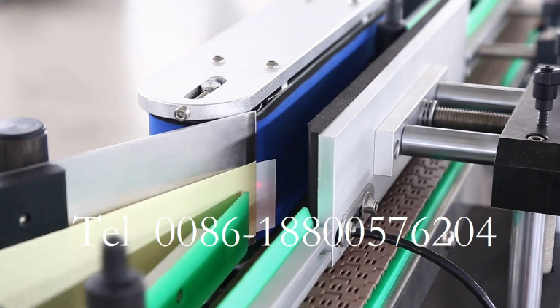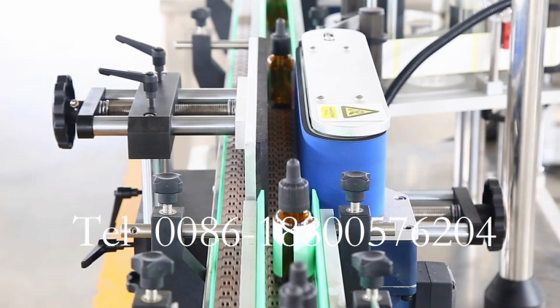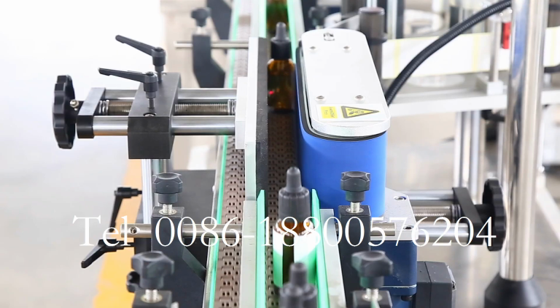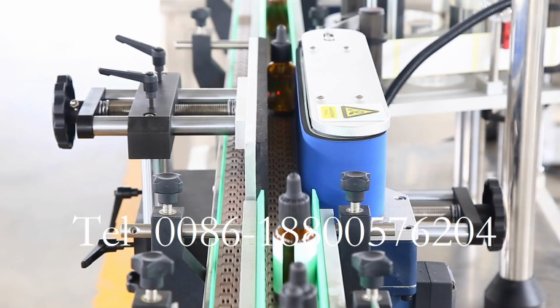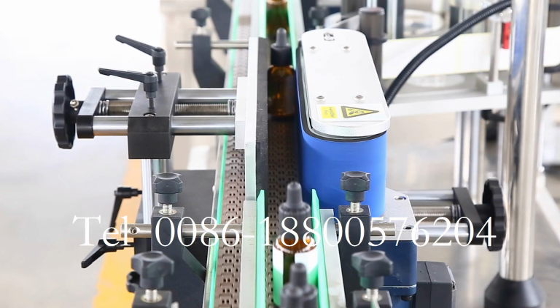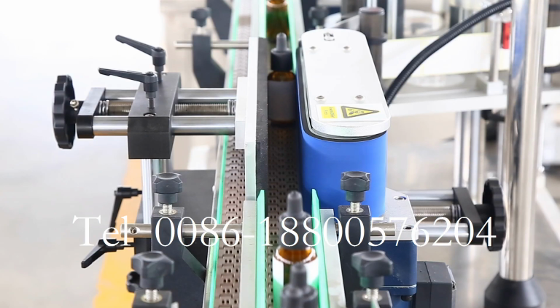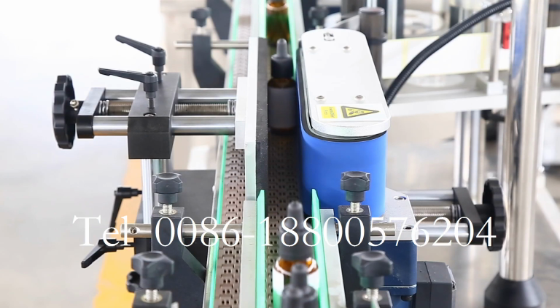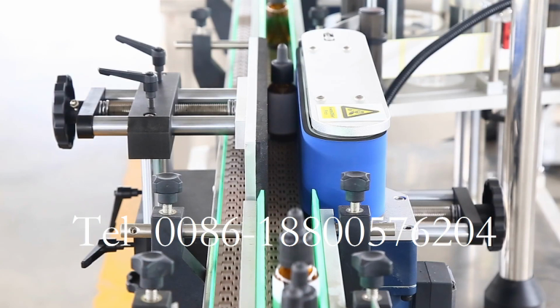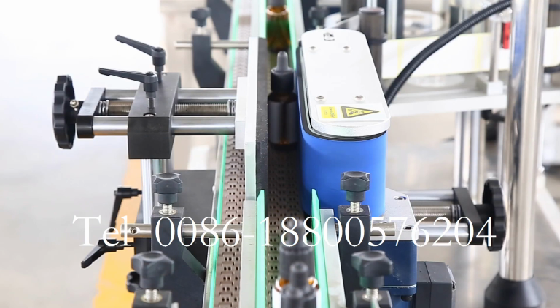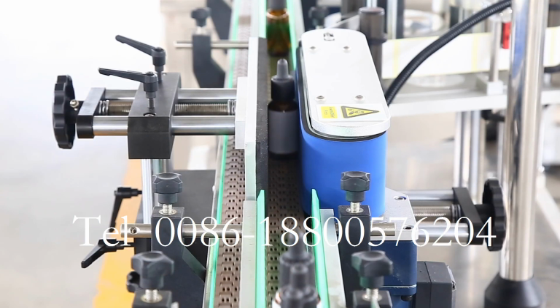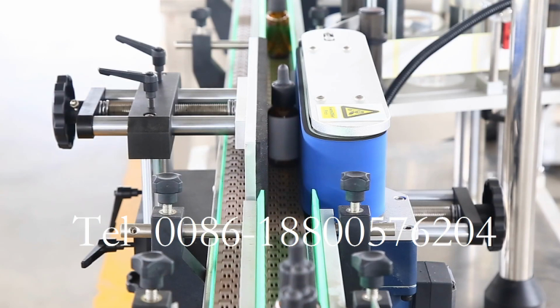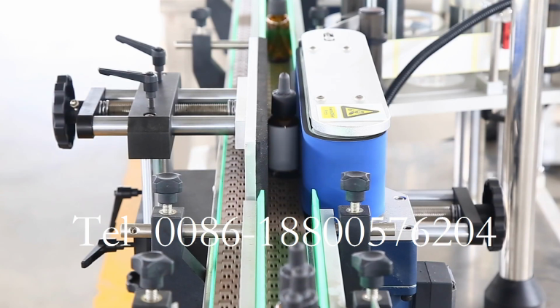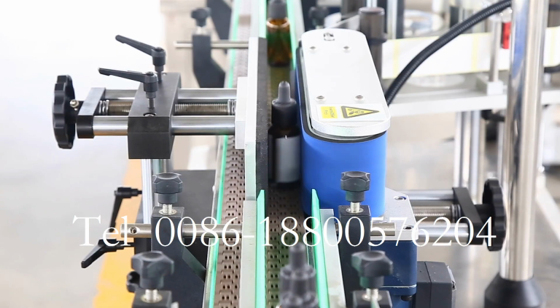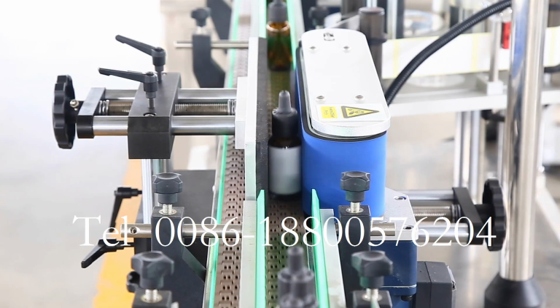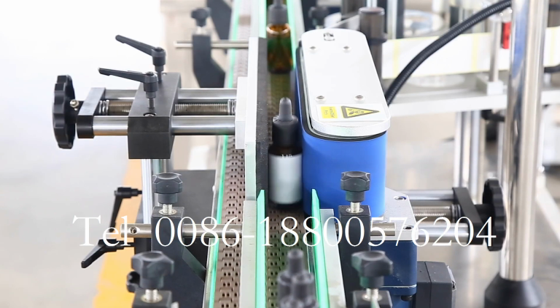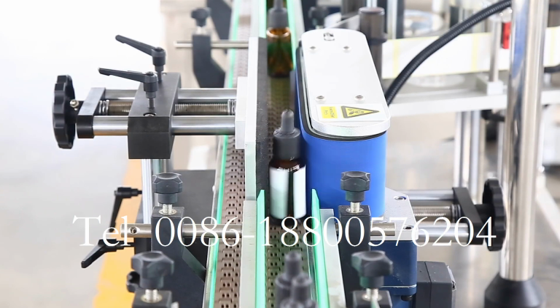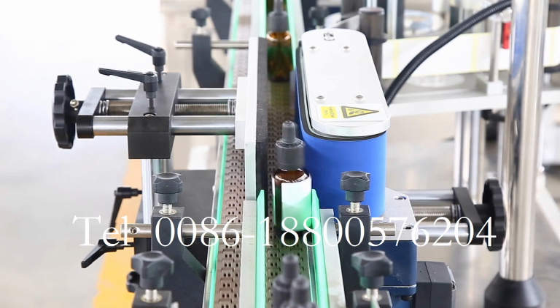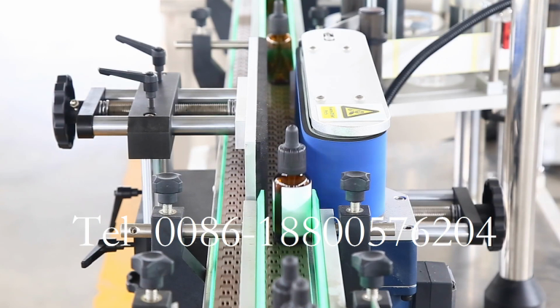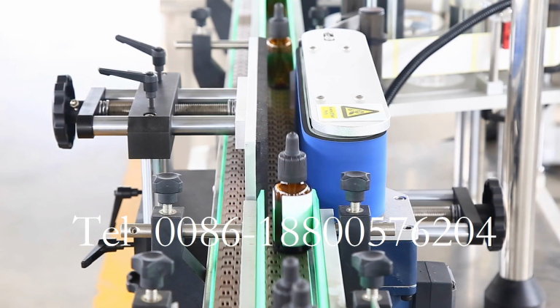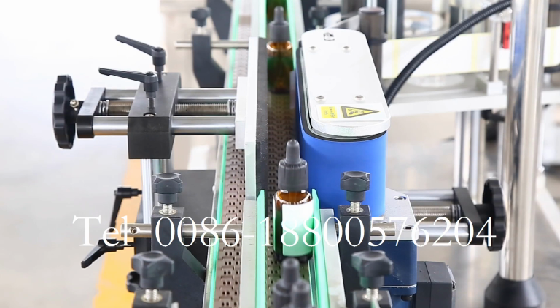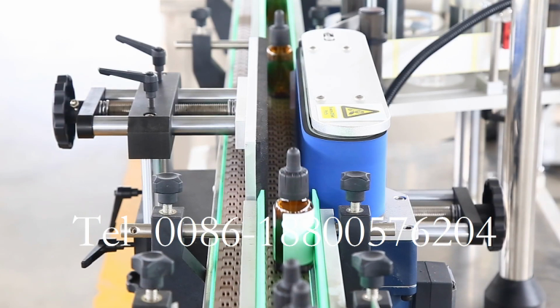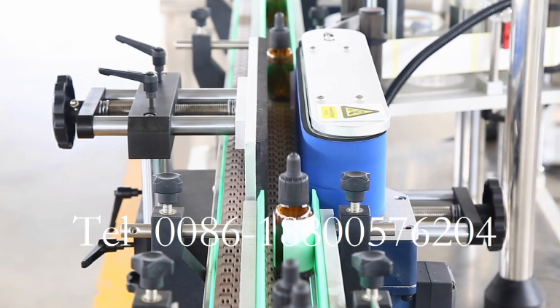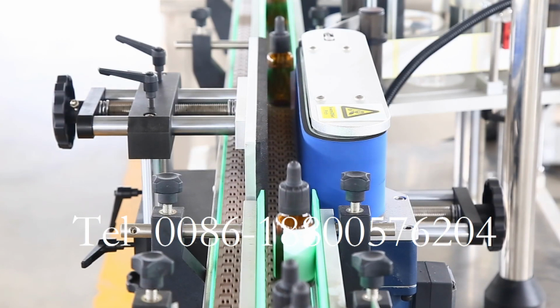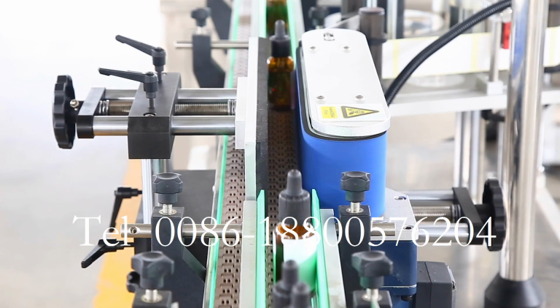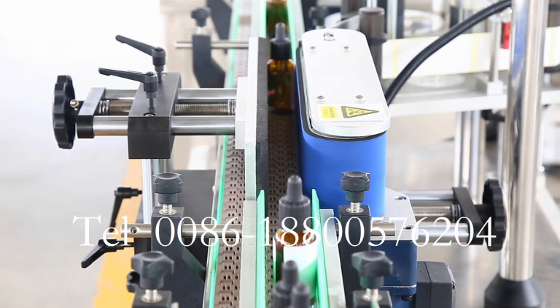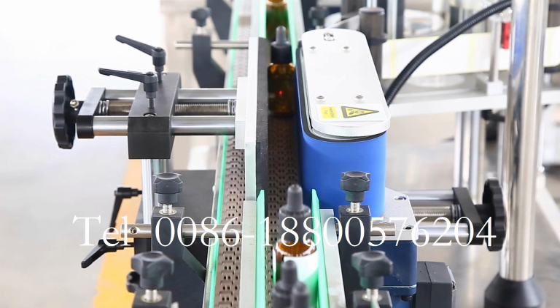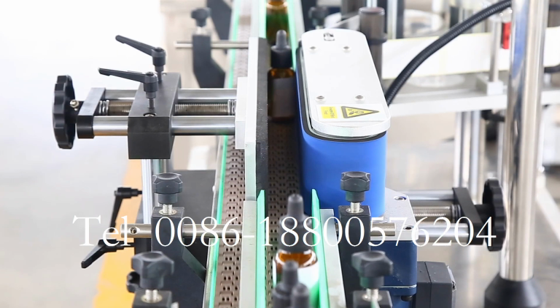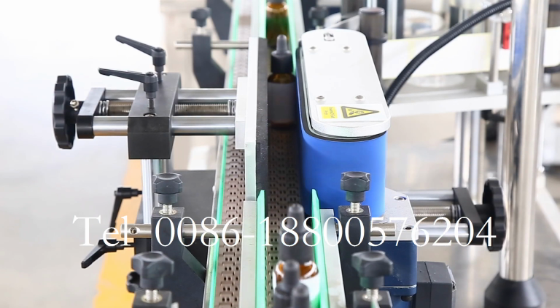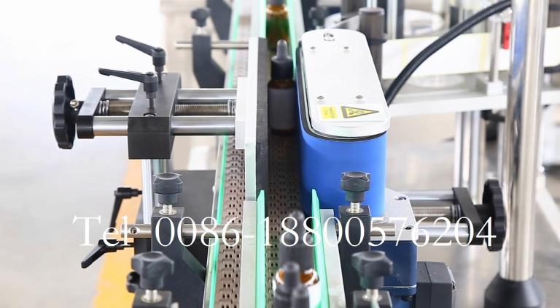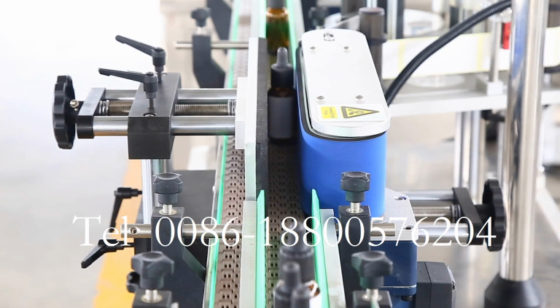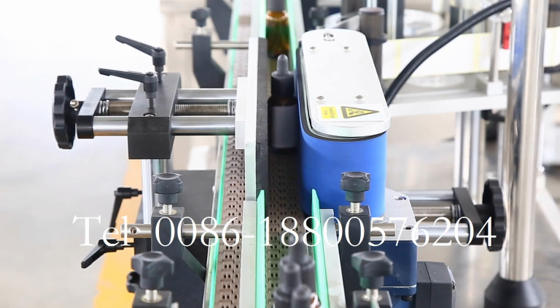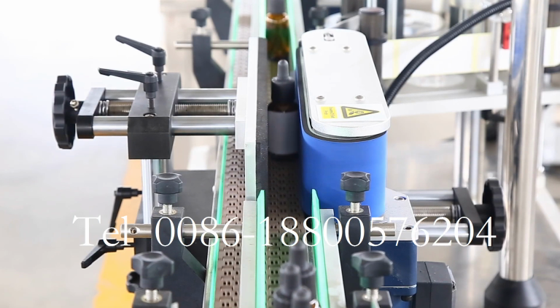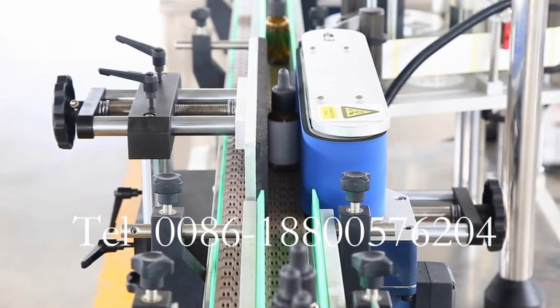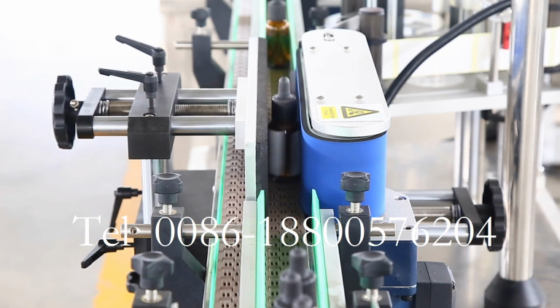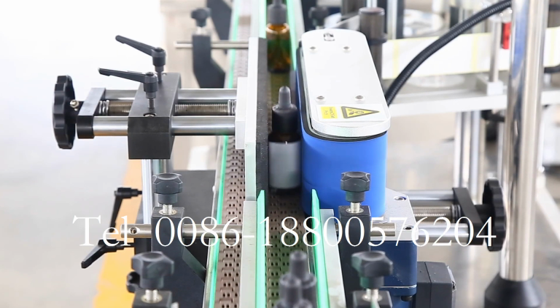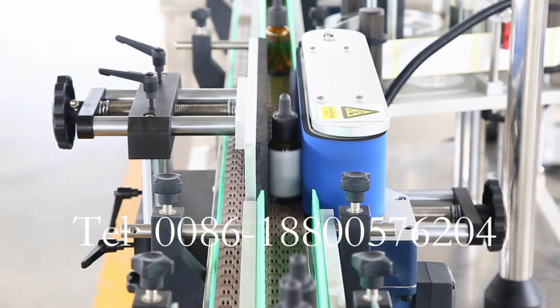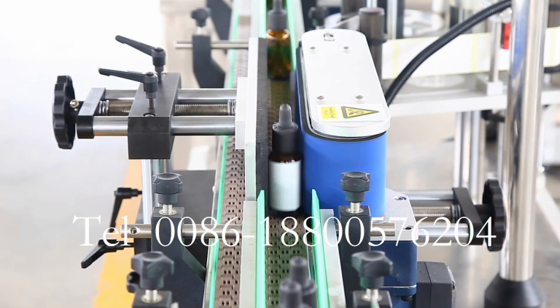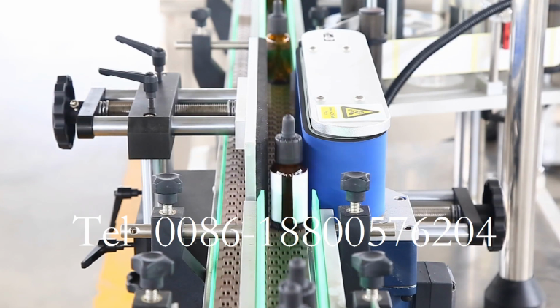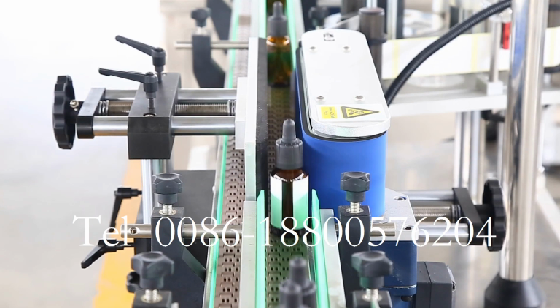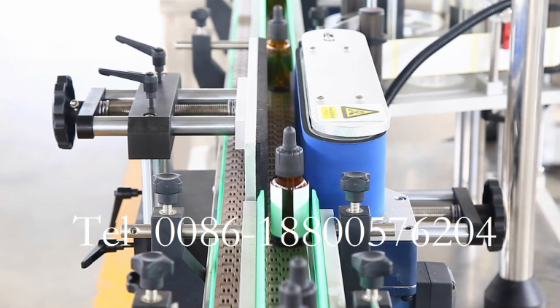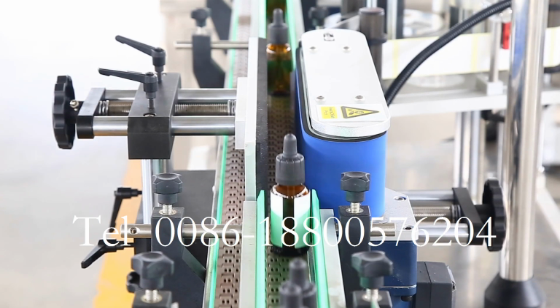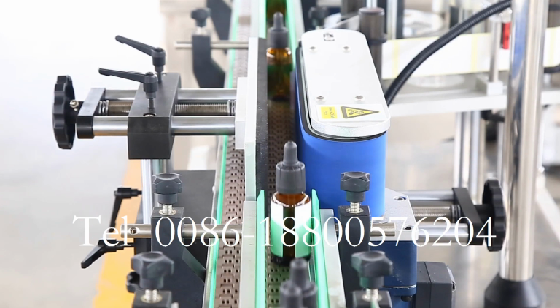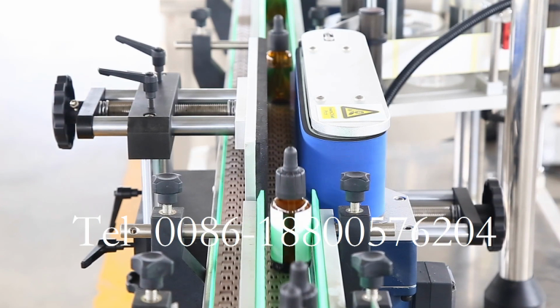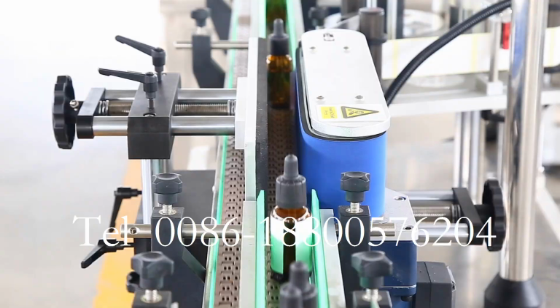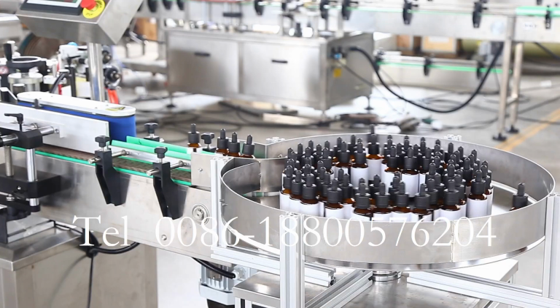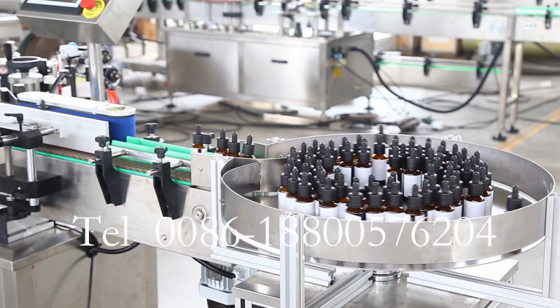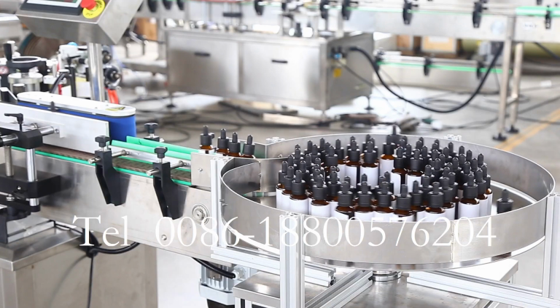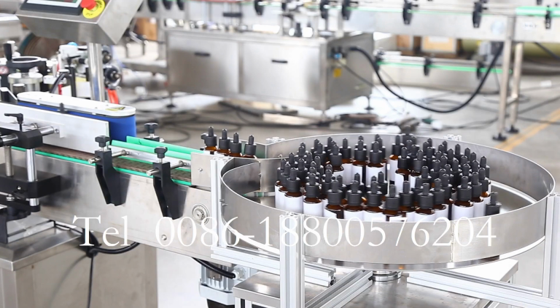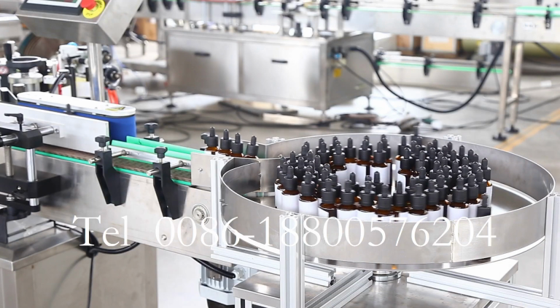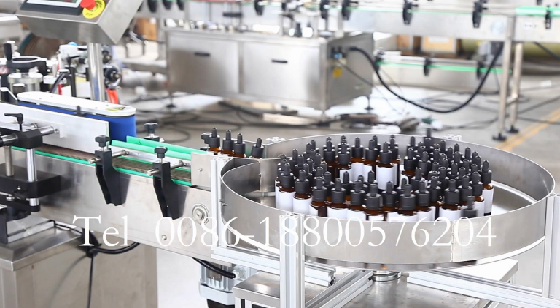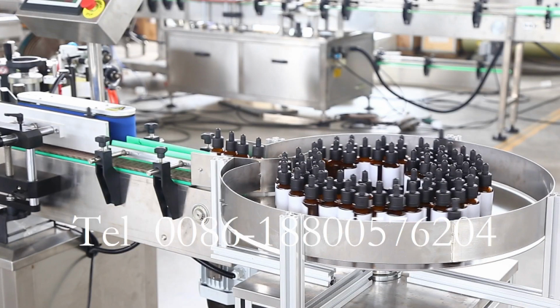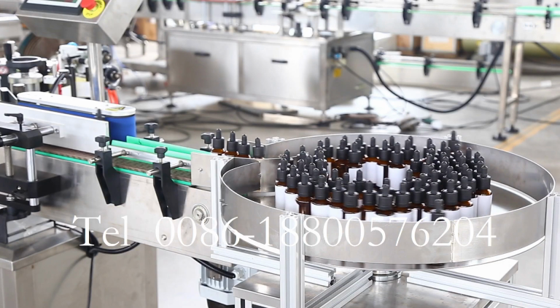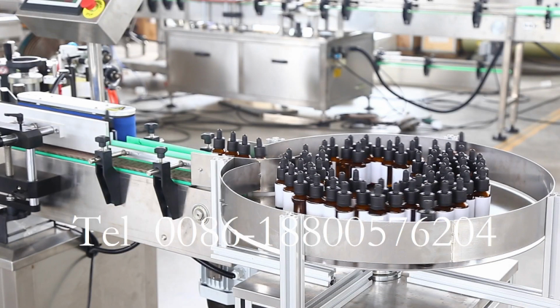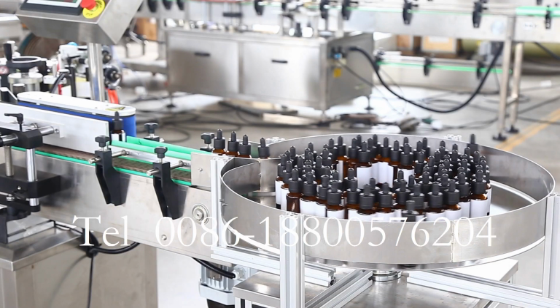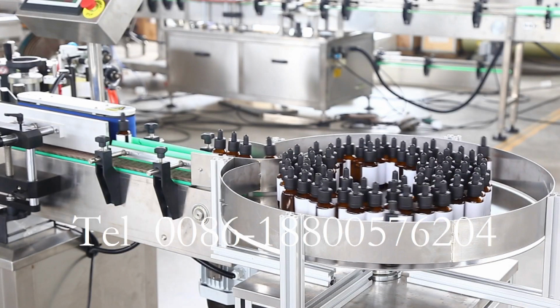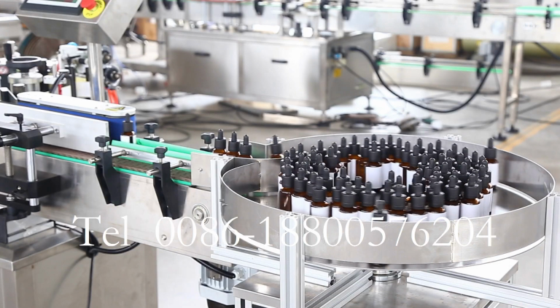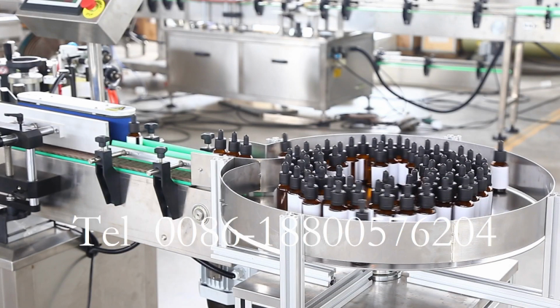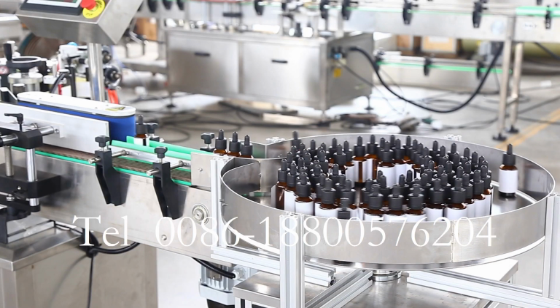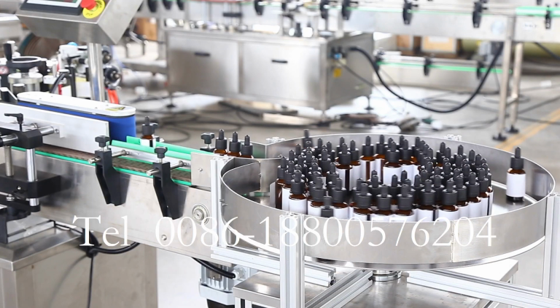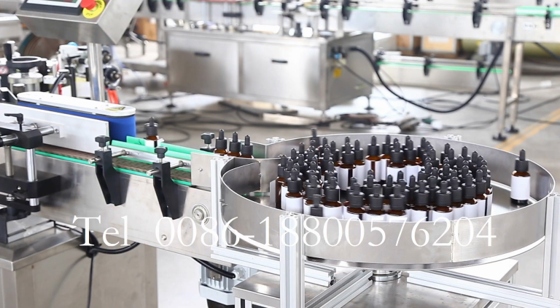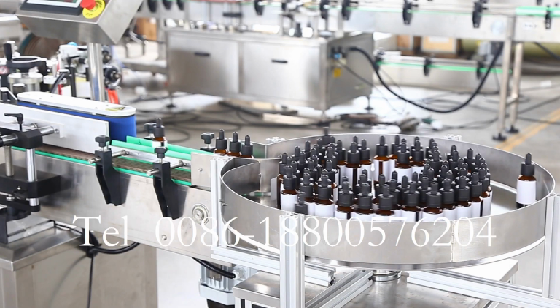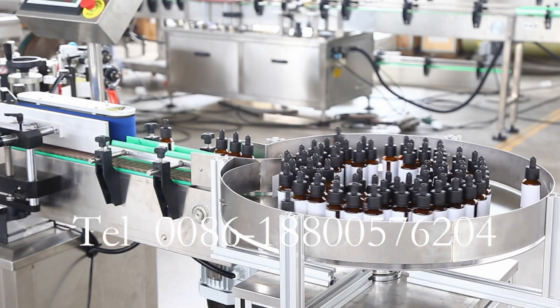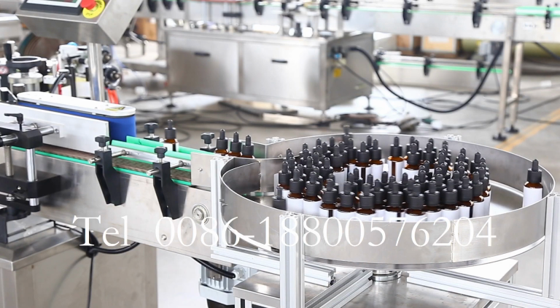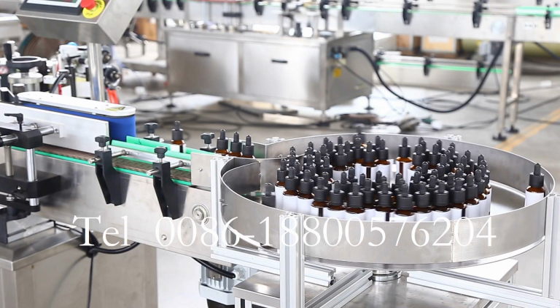No bottle, no filling and no capping. The machine has the advantage of high positioning accuracy.